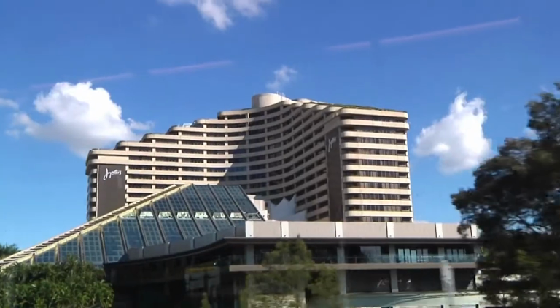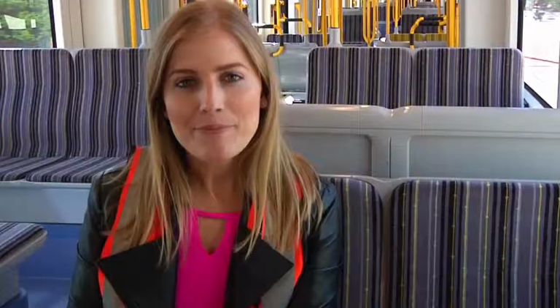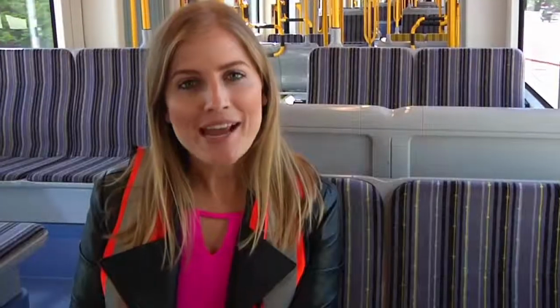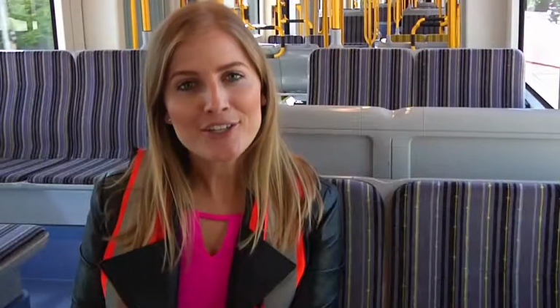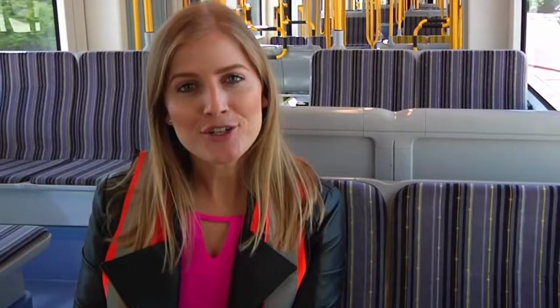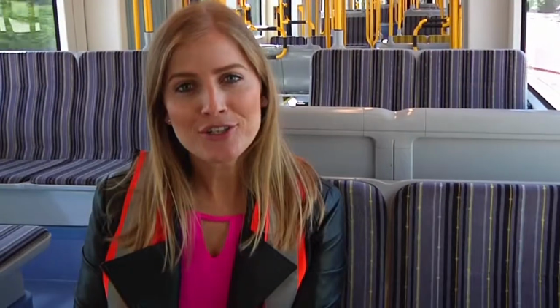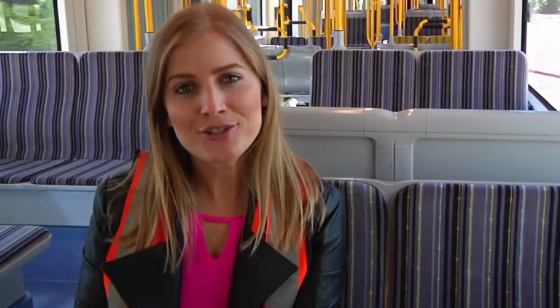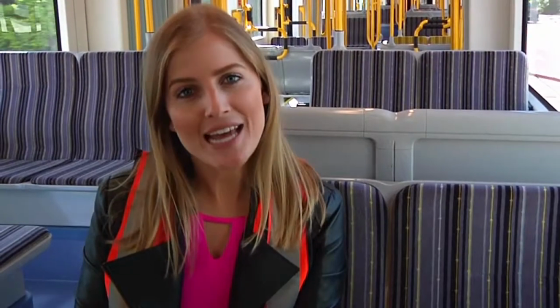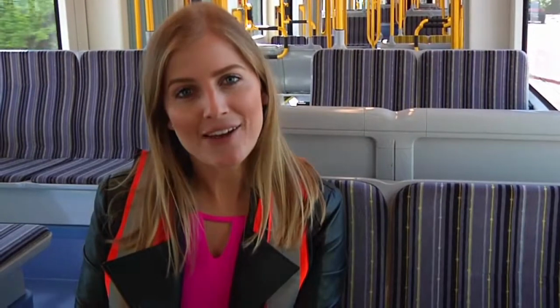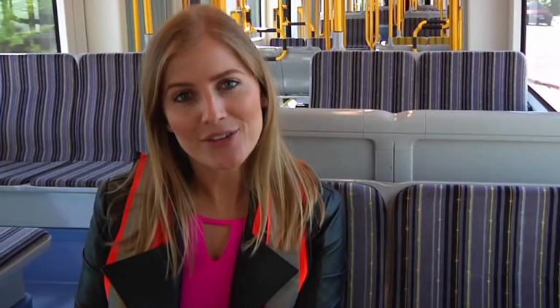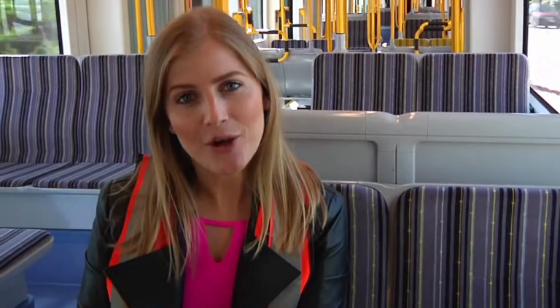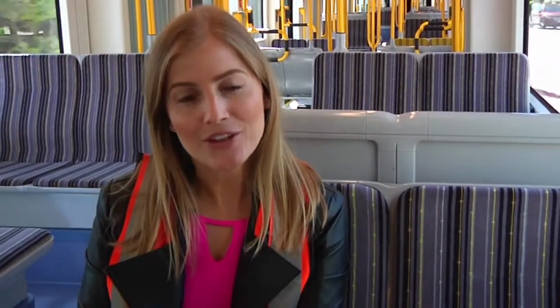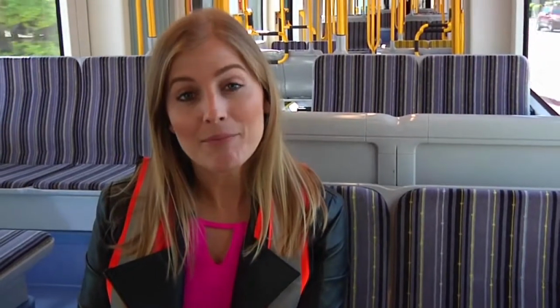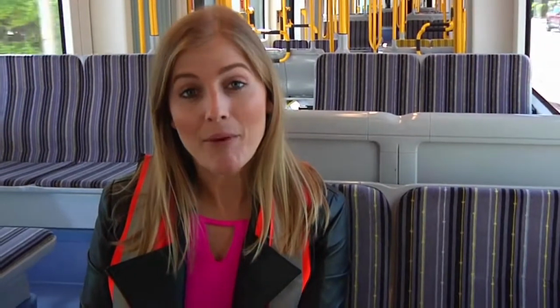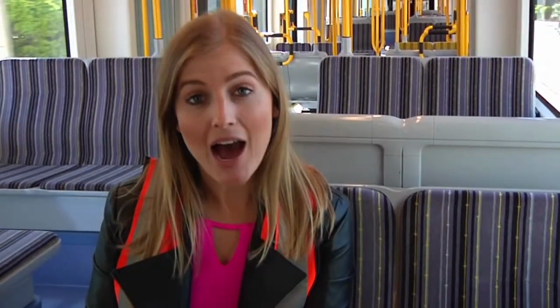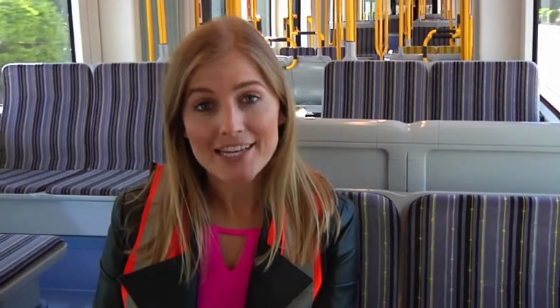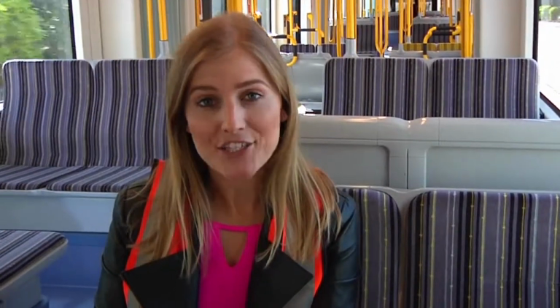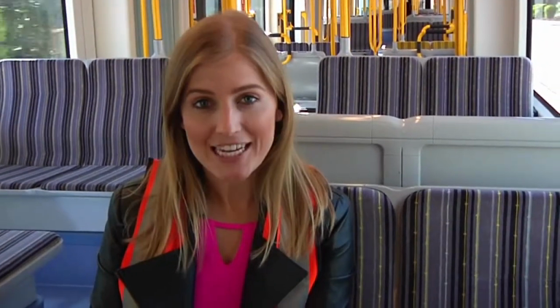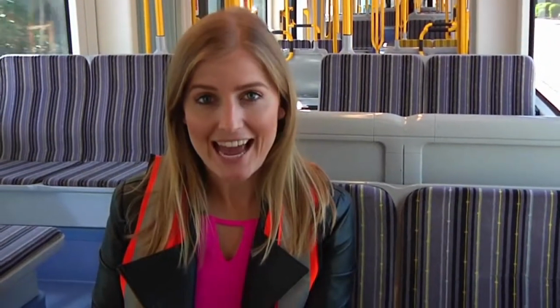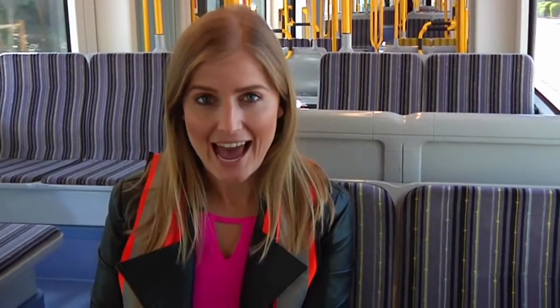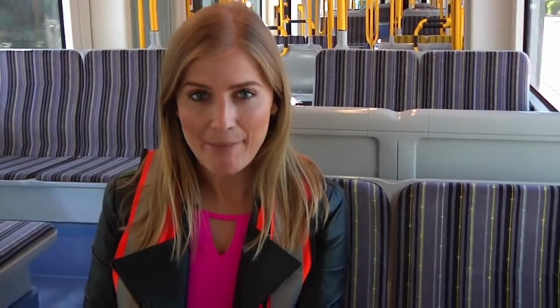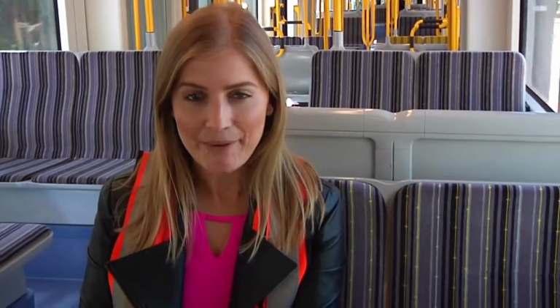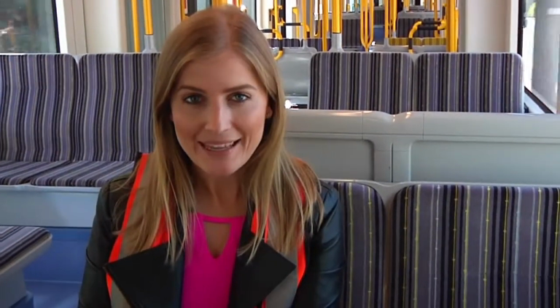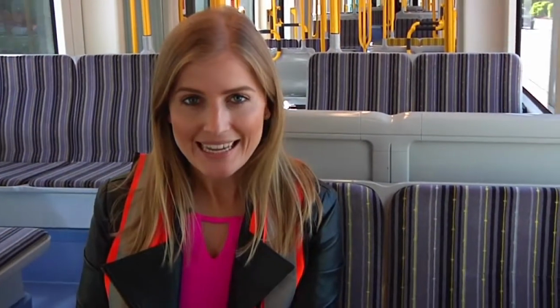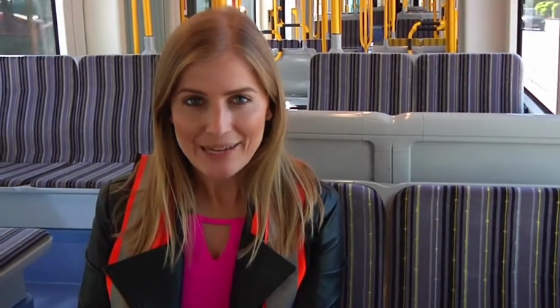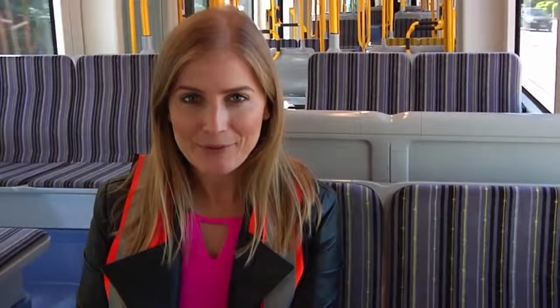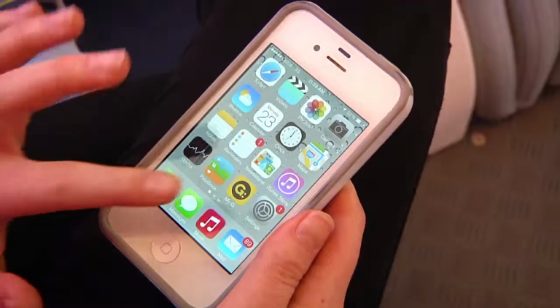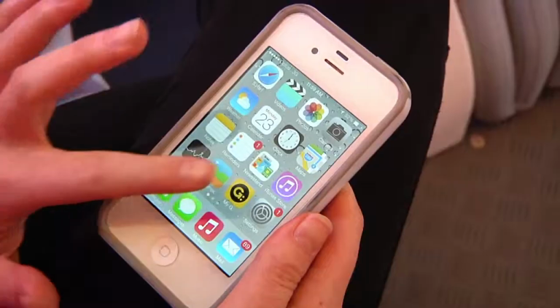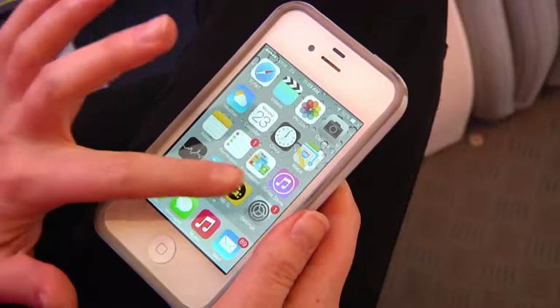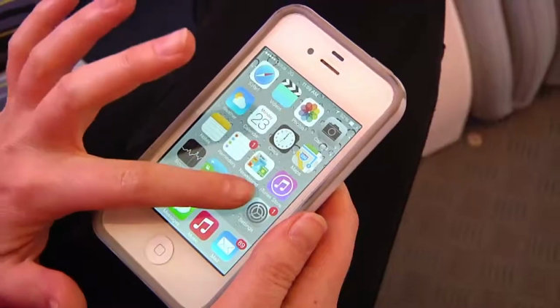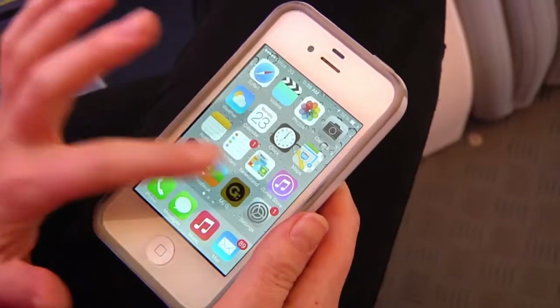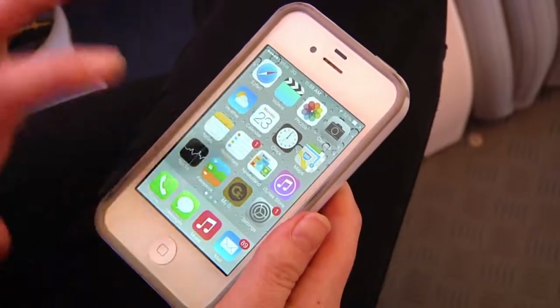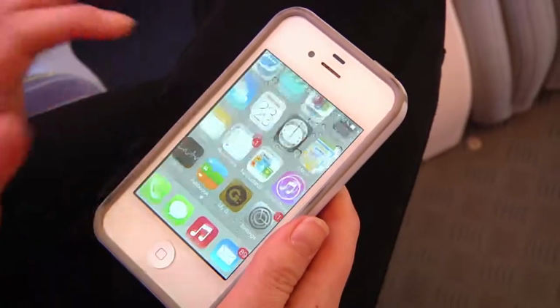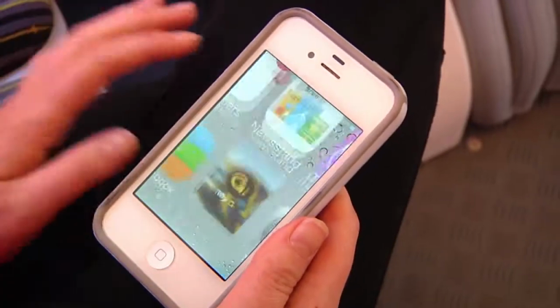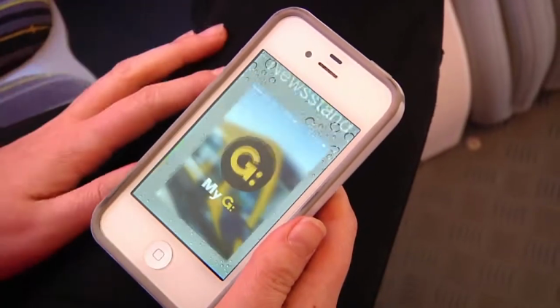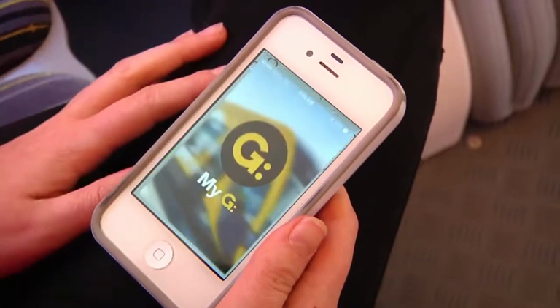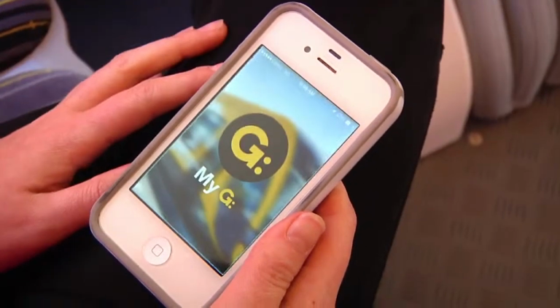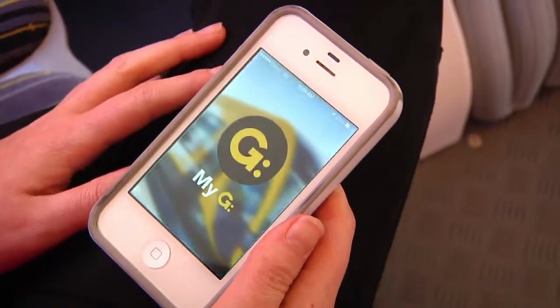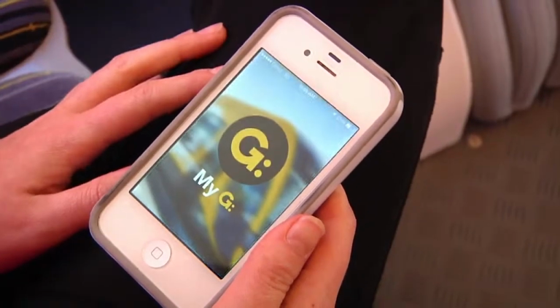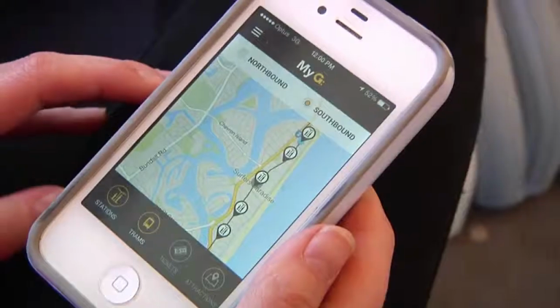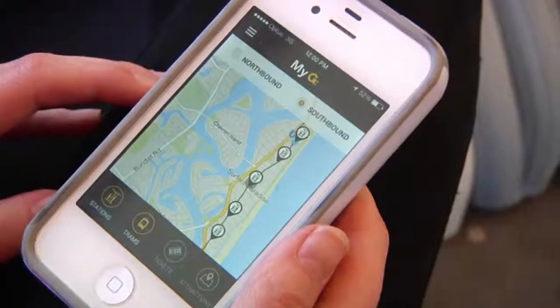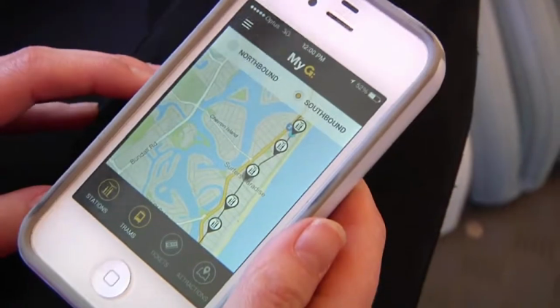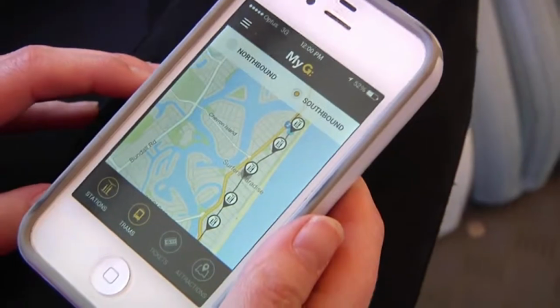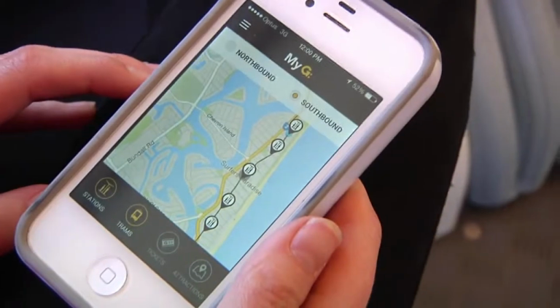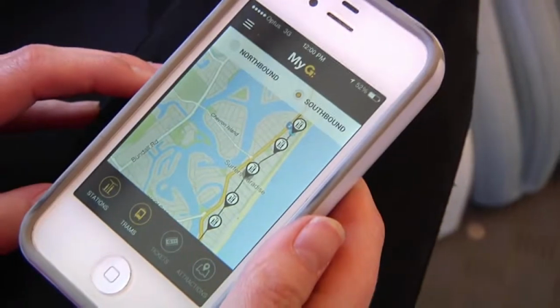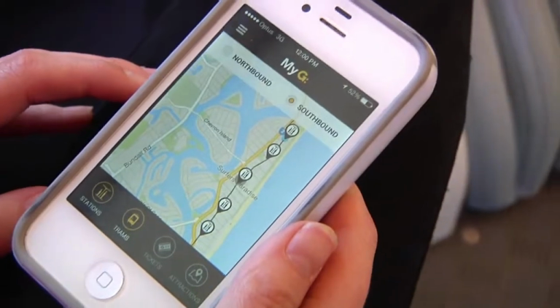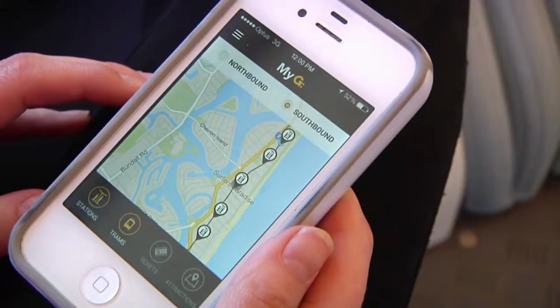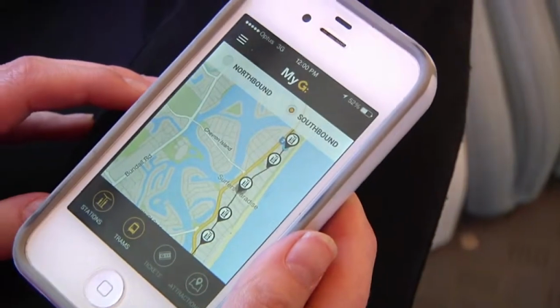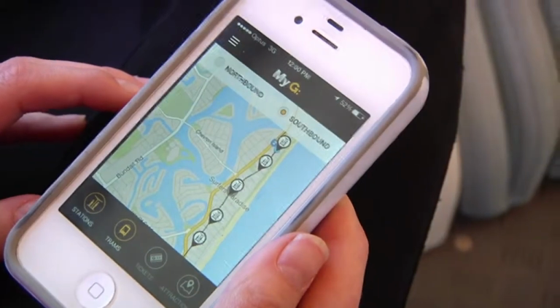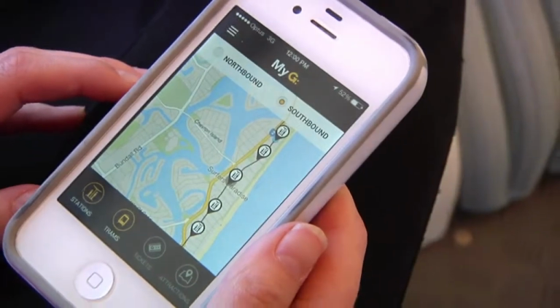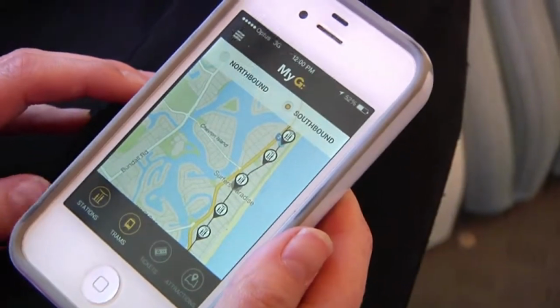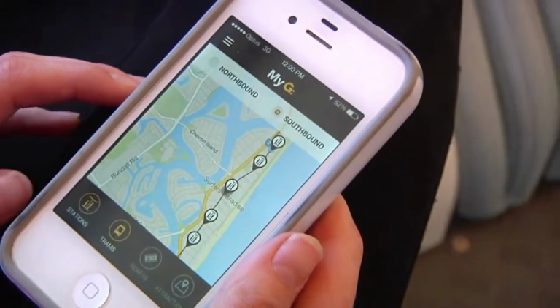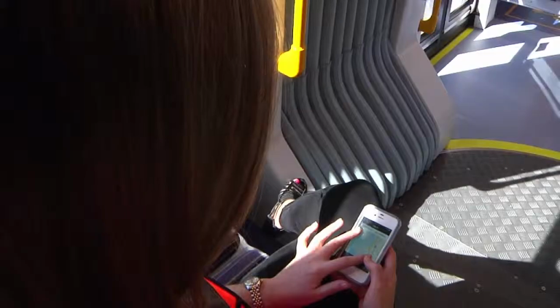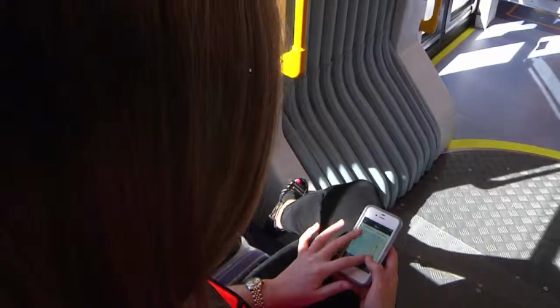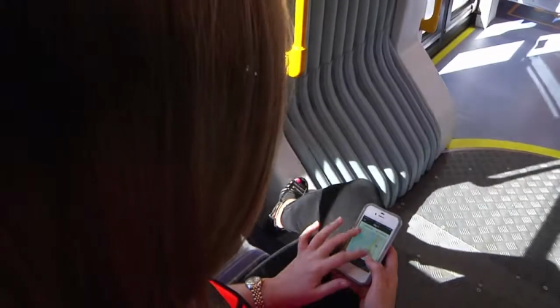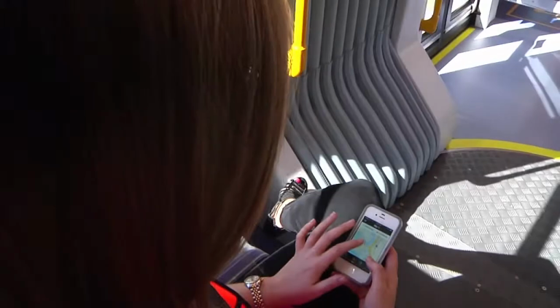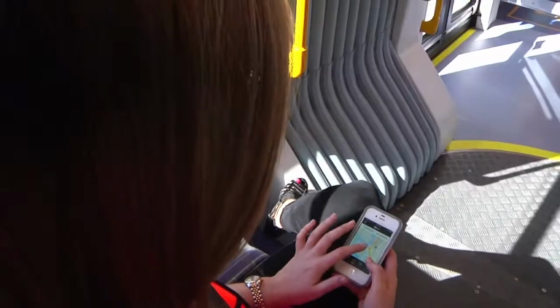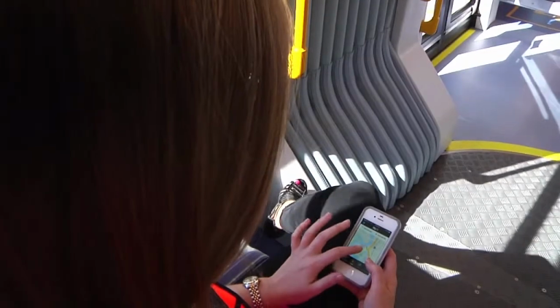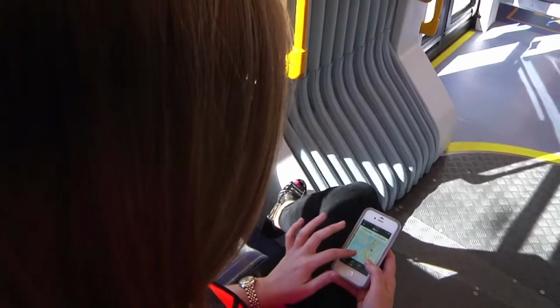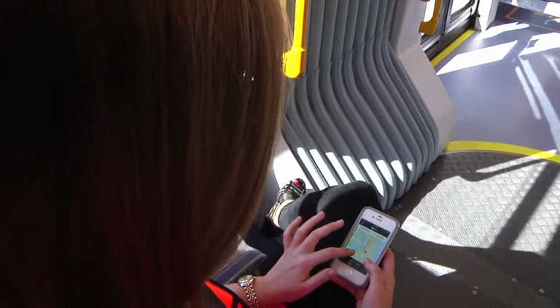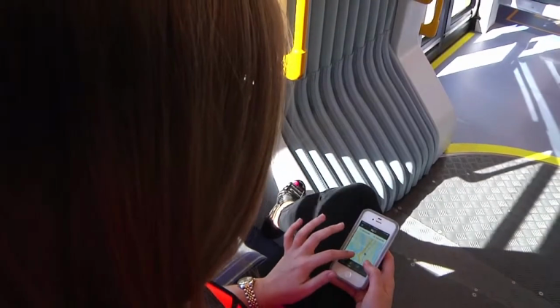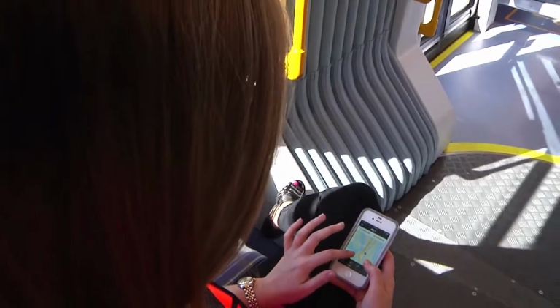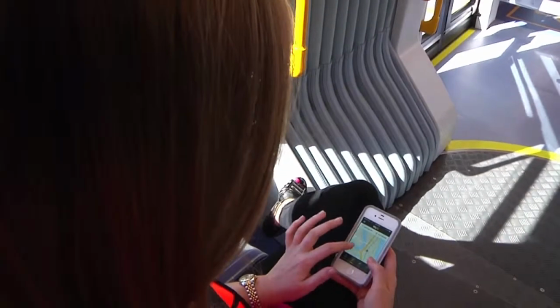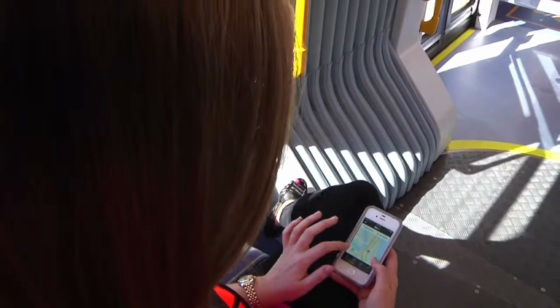Make sure you download the My G app. It will give you all the information you need to know about the trams at the touch of a button.